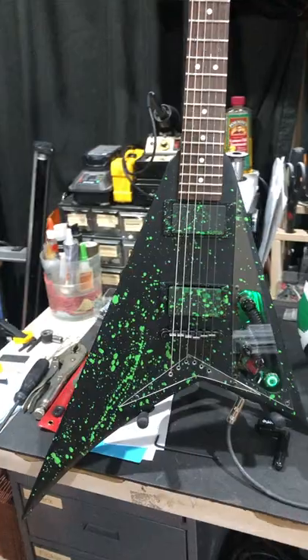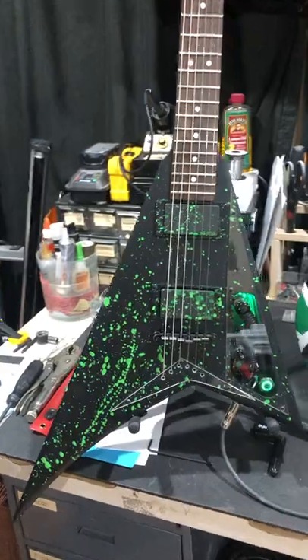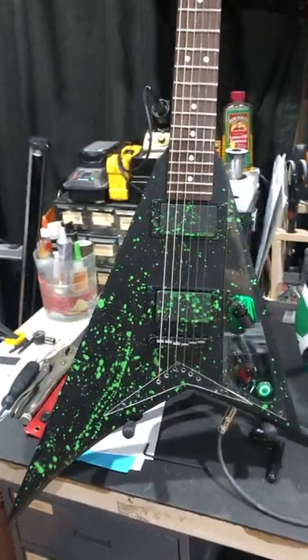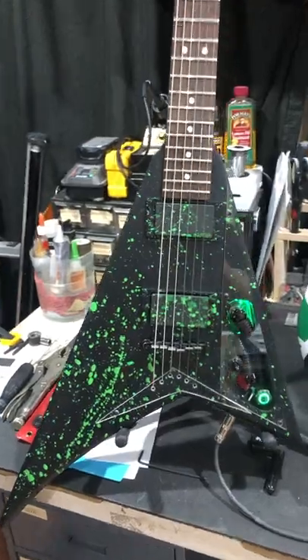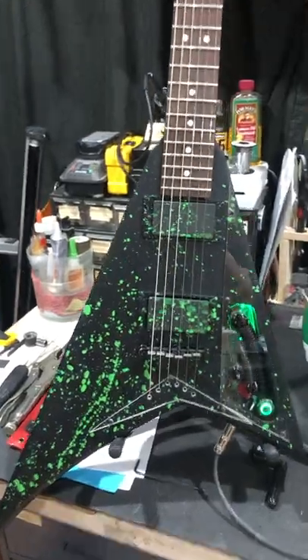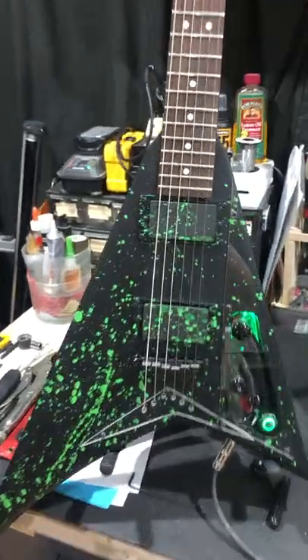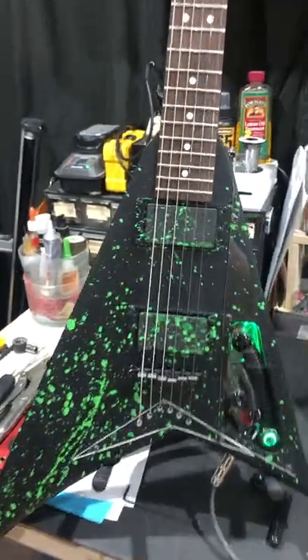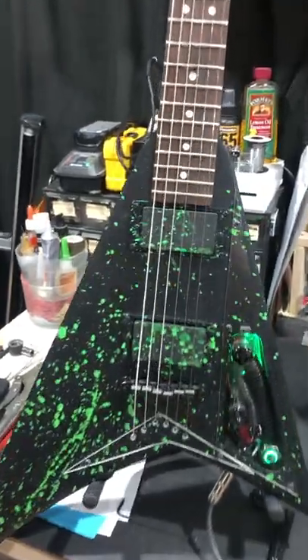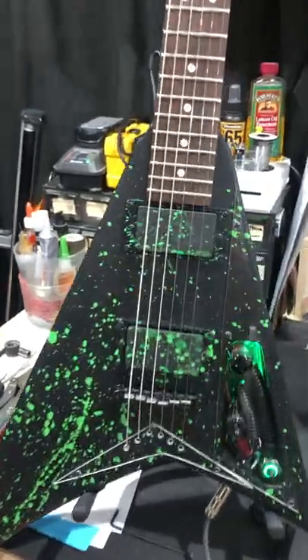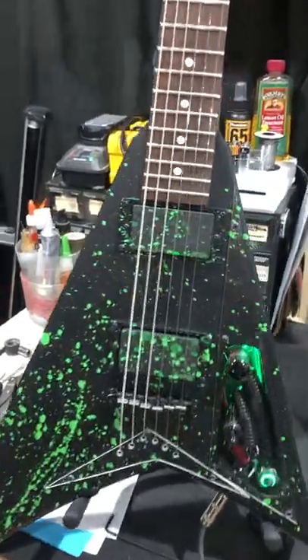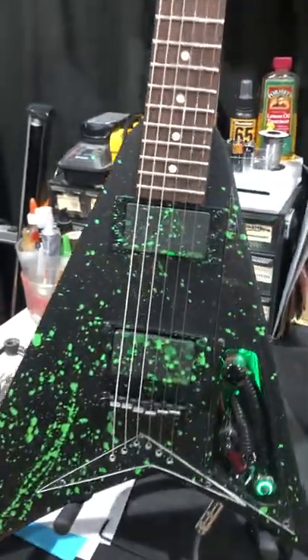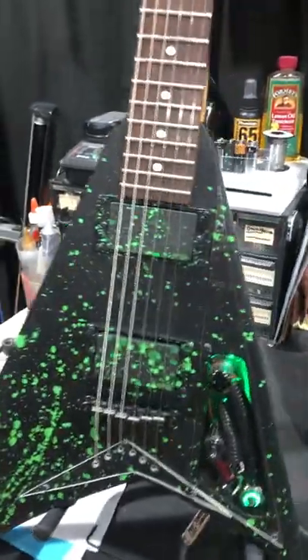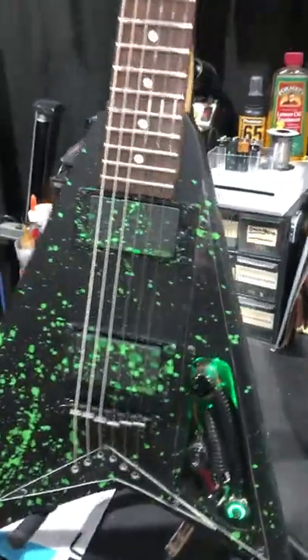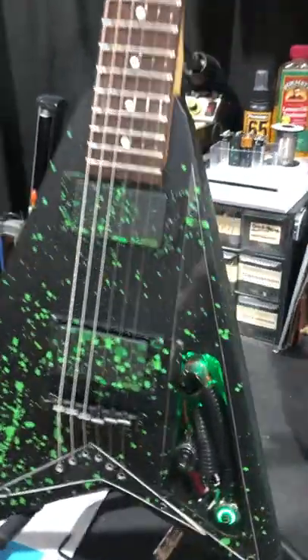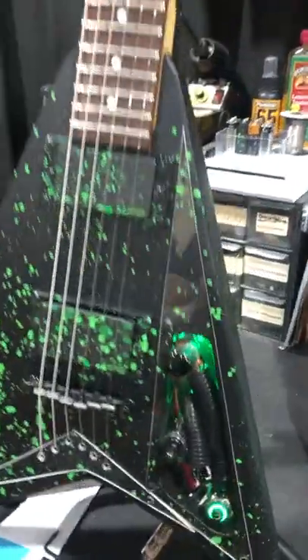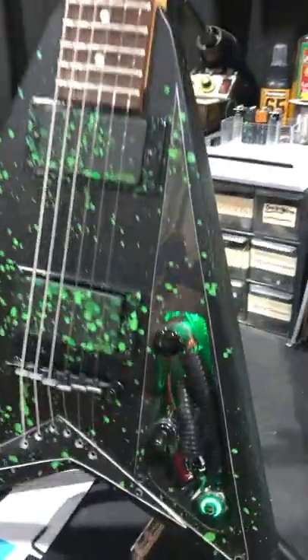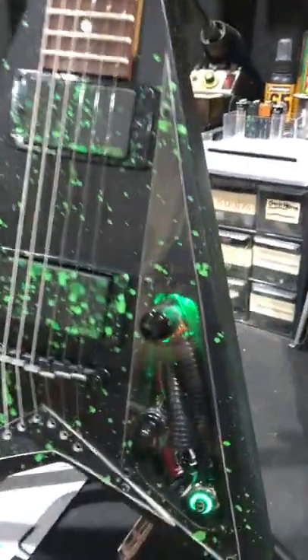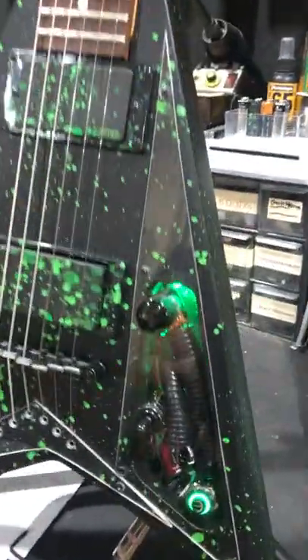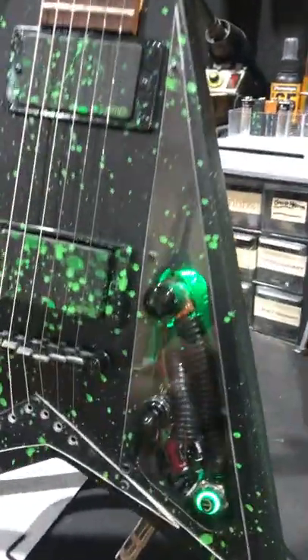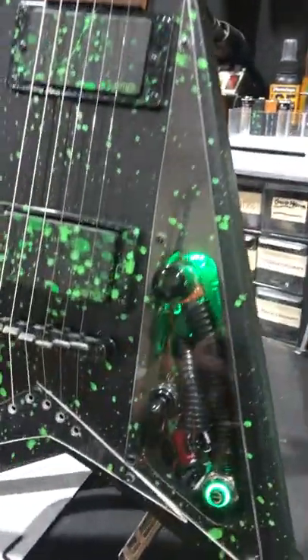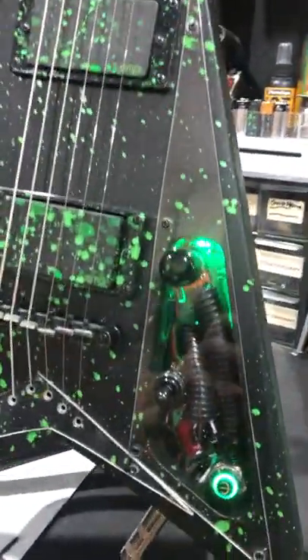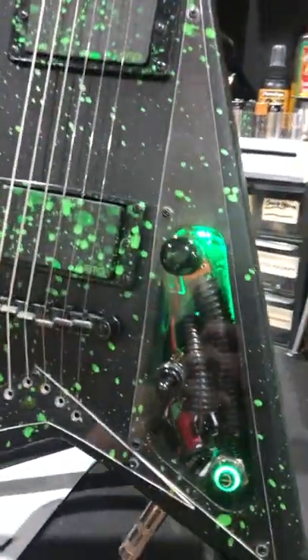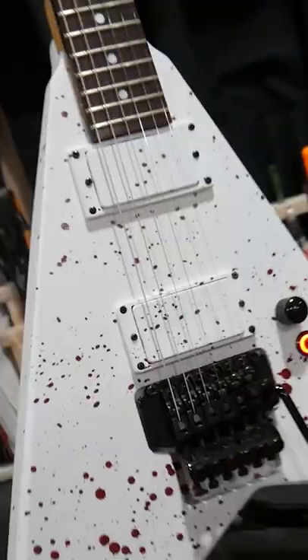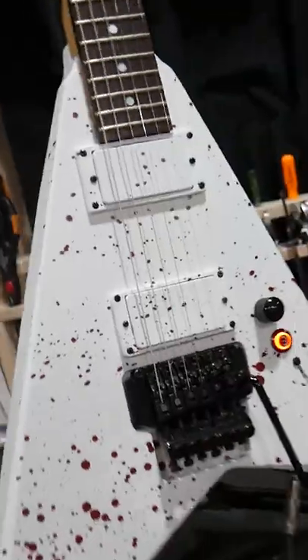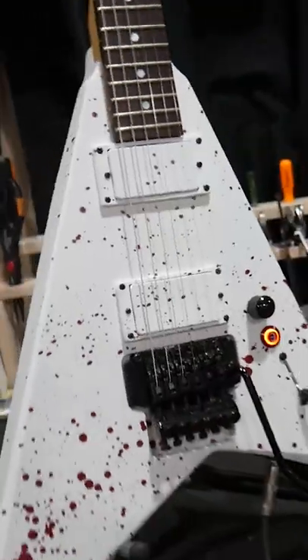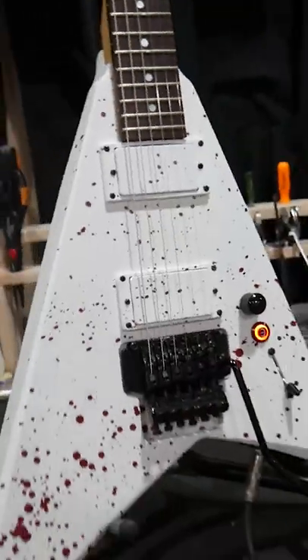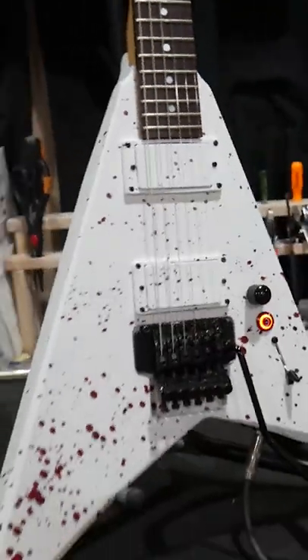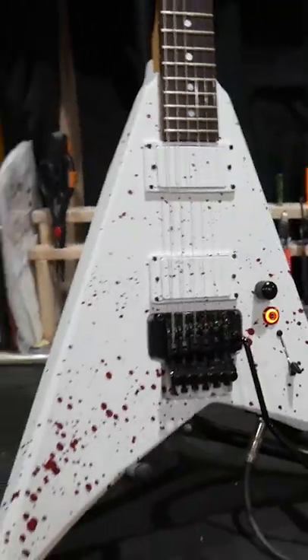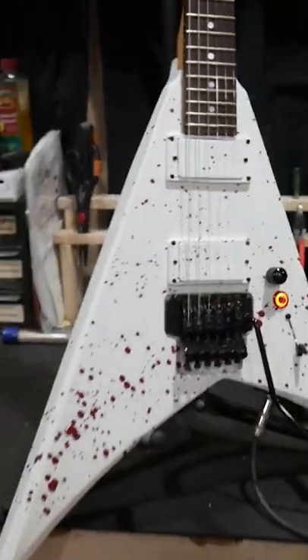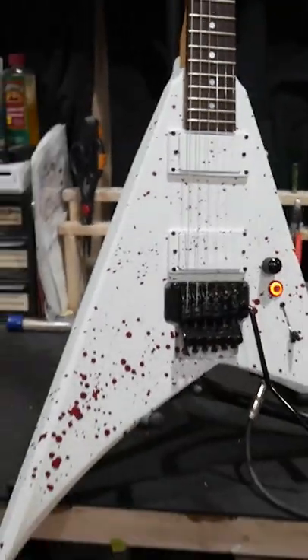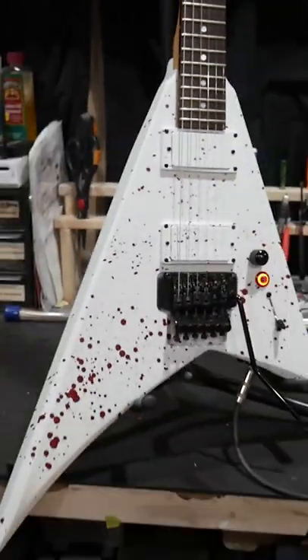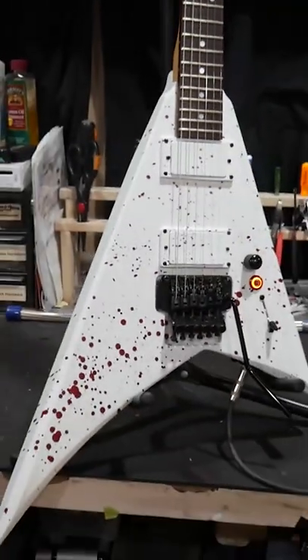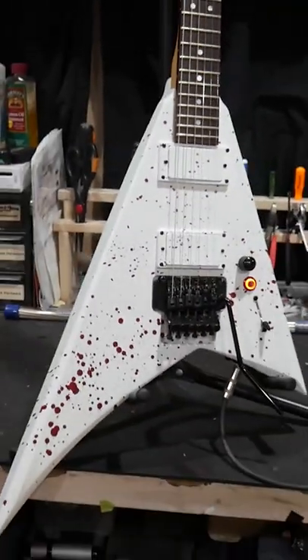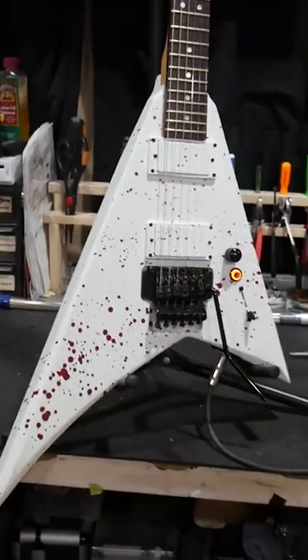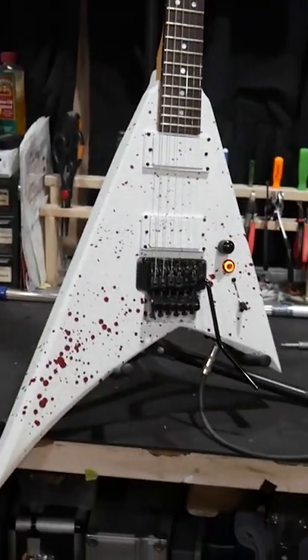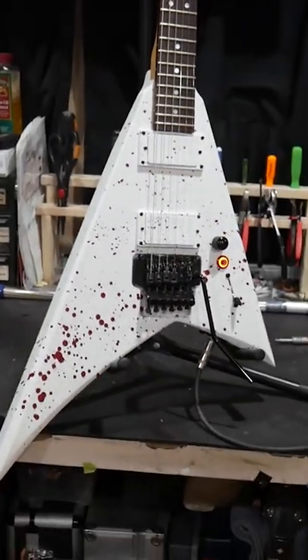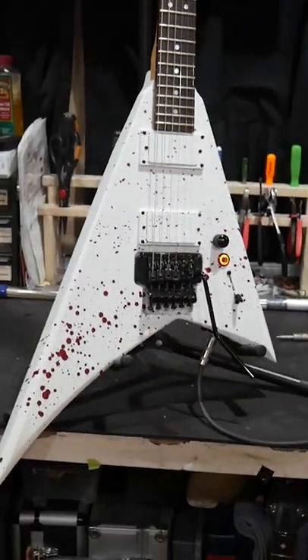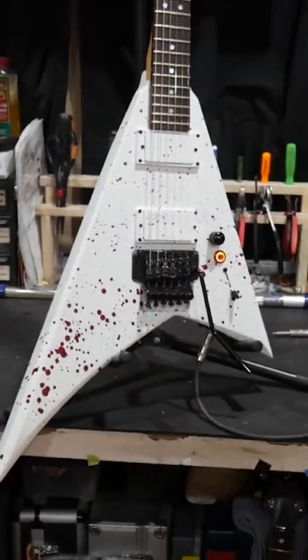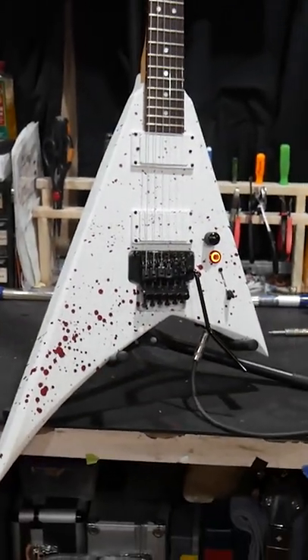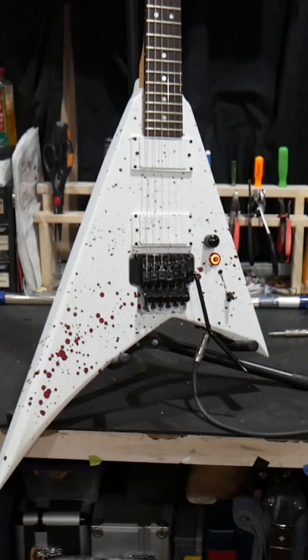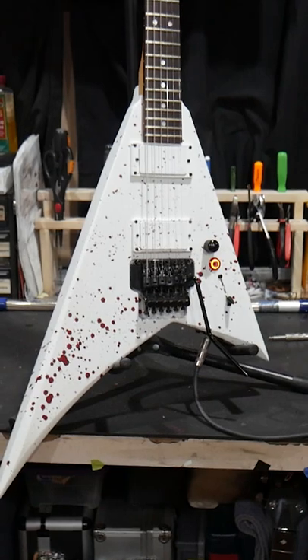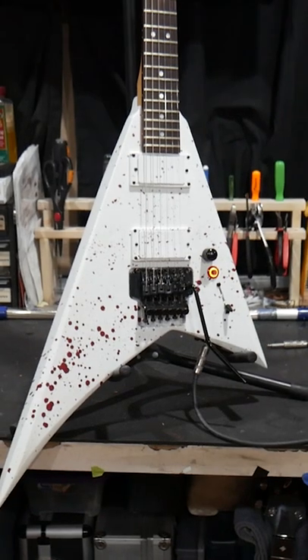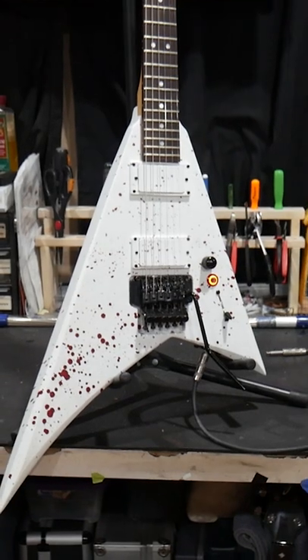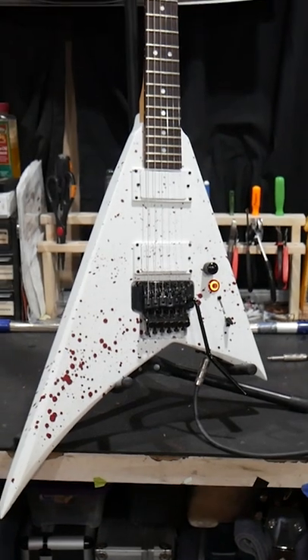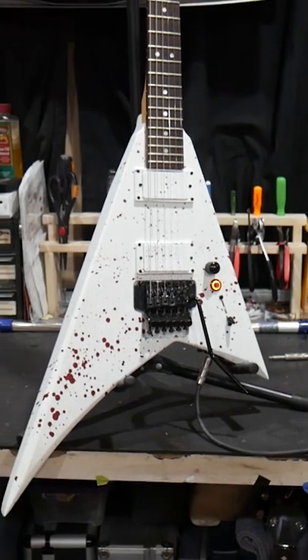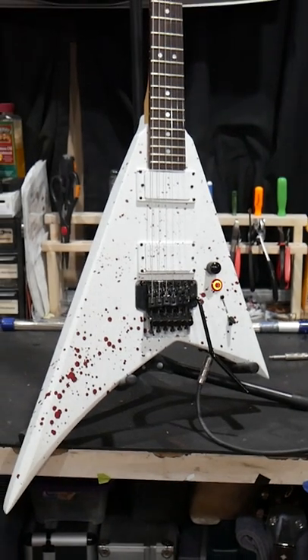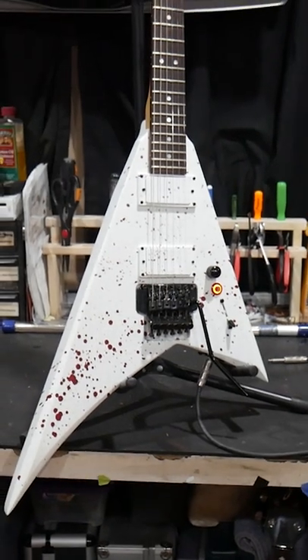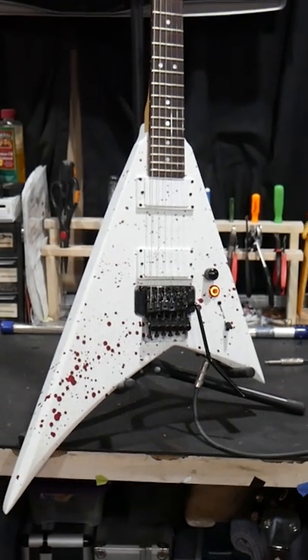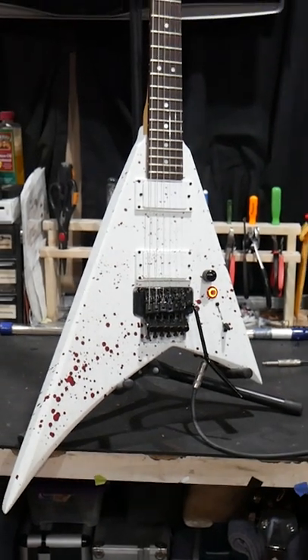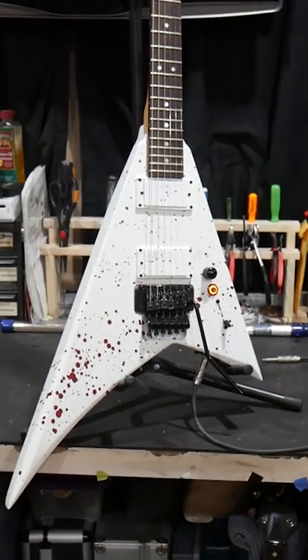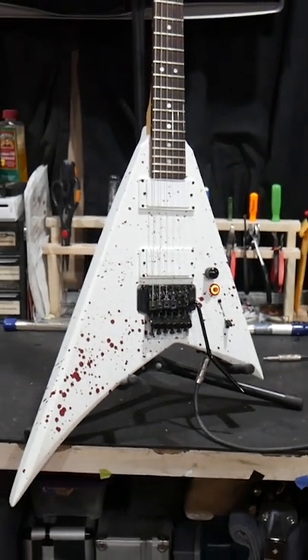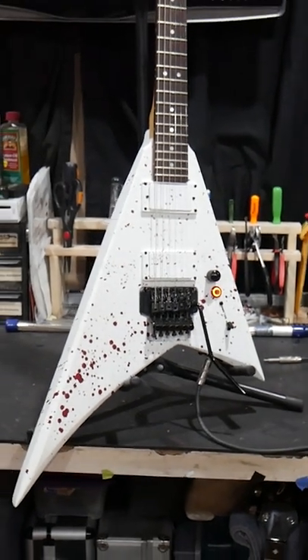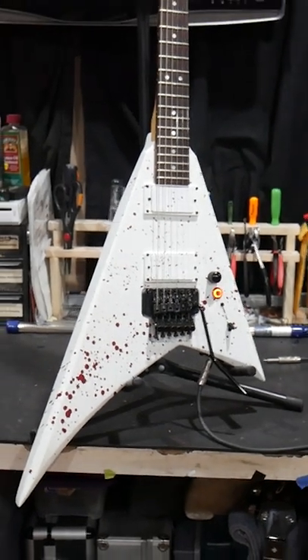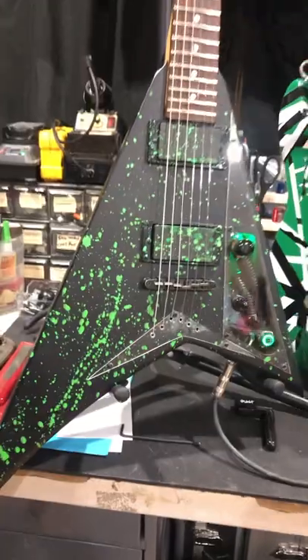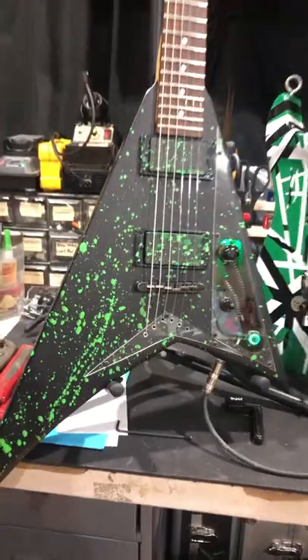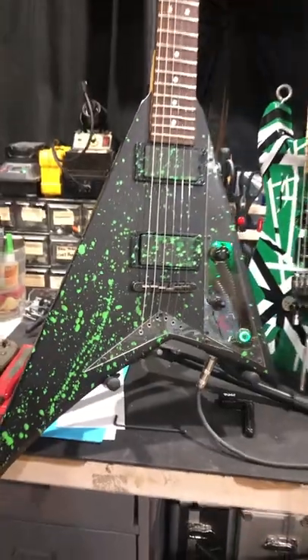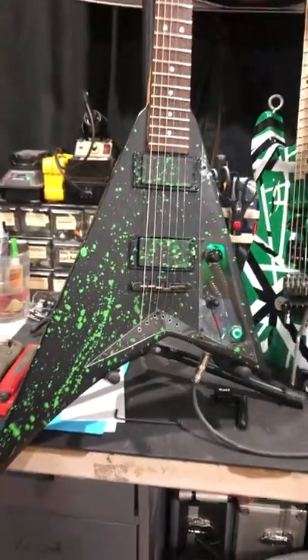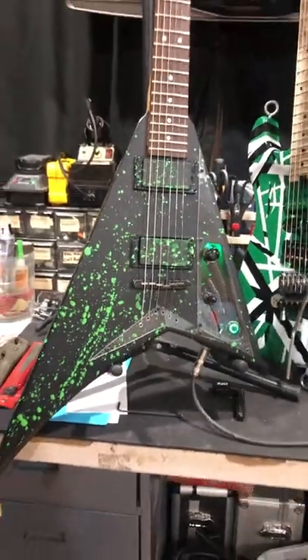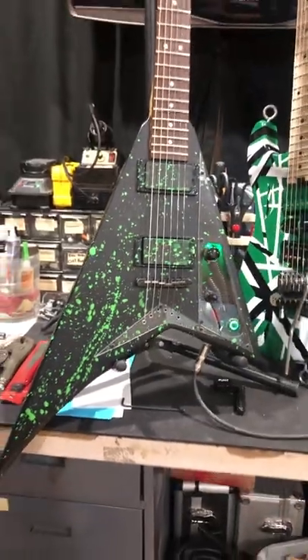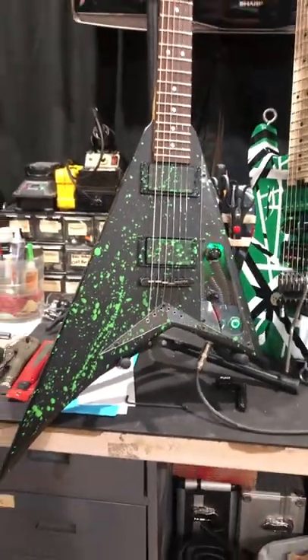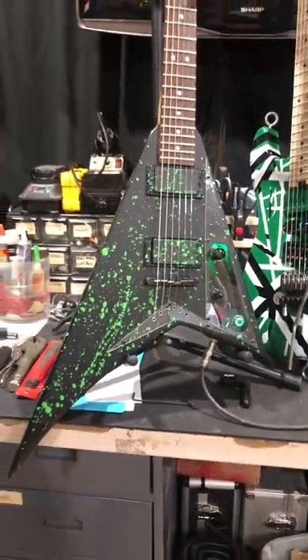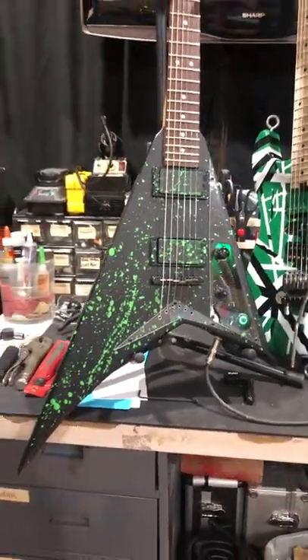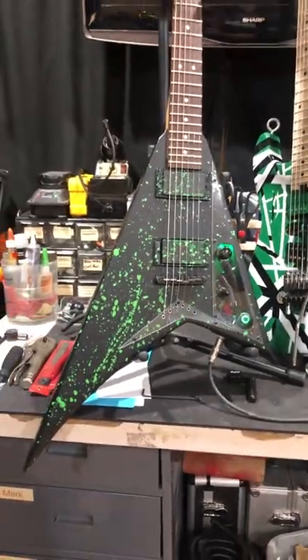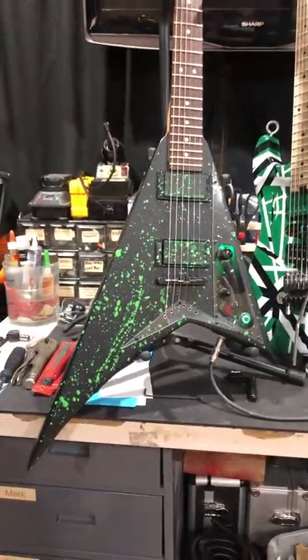I love a good splatter finish on a guitar. A little while back, I refinished and upgraded these two splattered Jackson Rhodes Flying Vs.